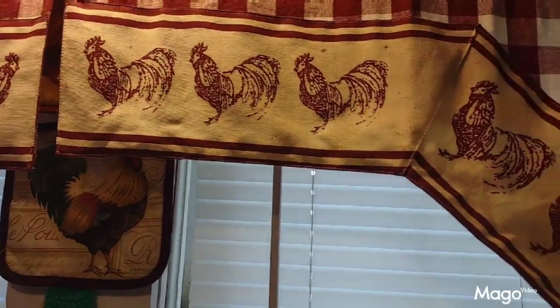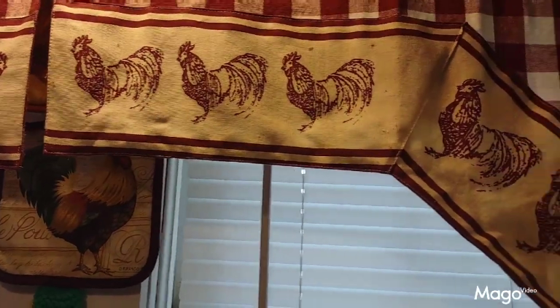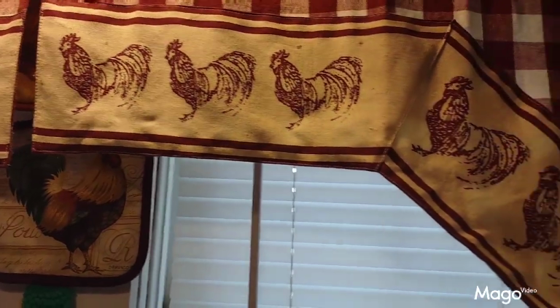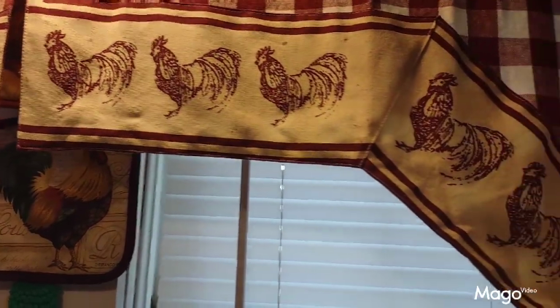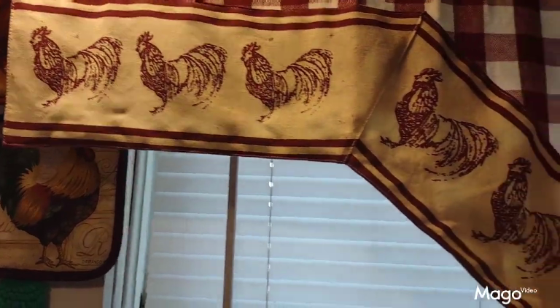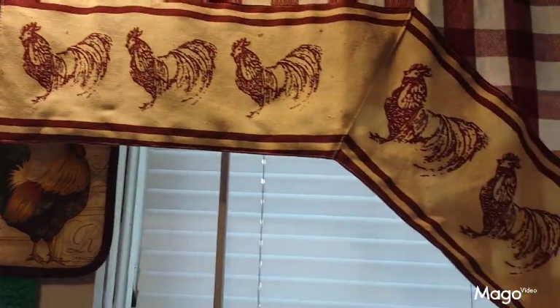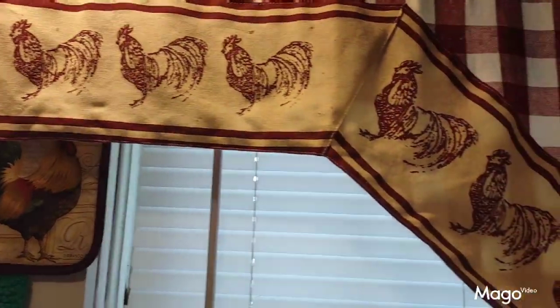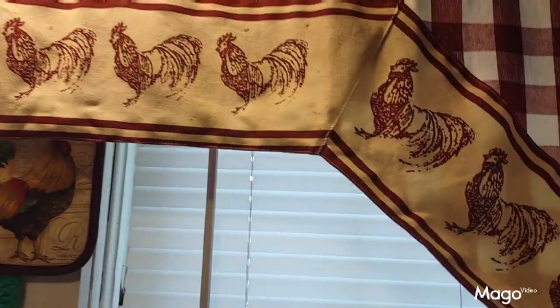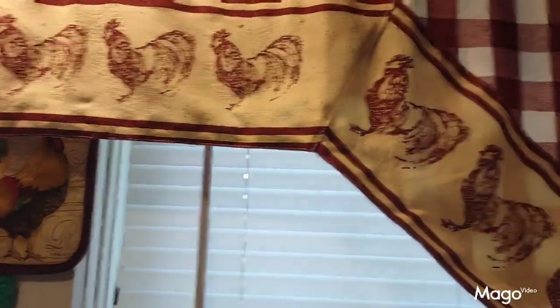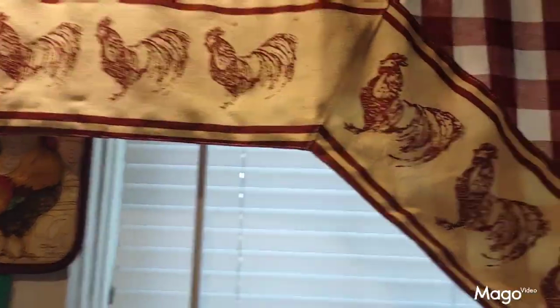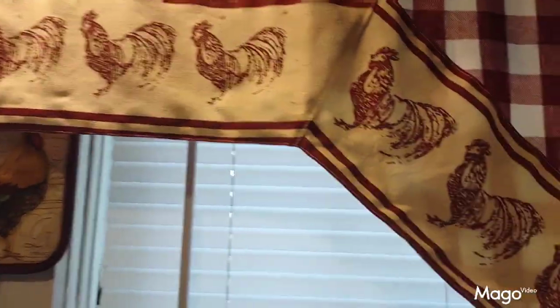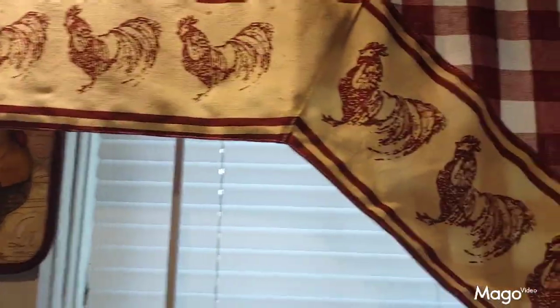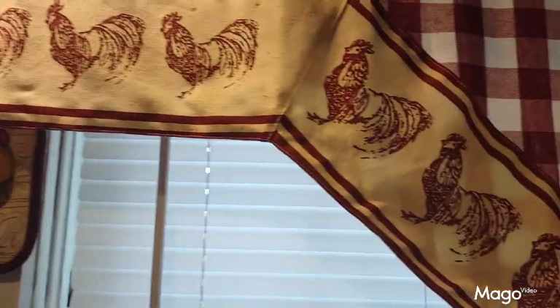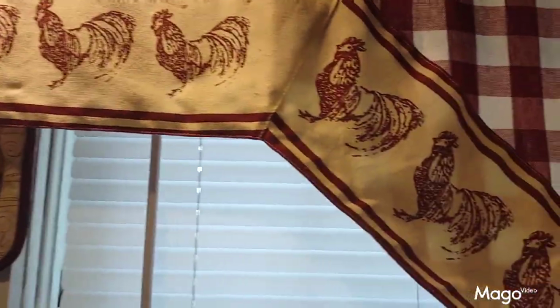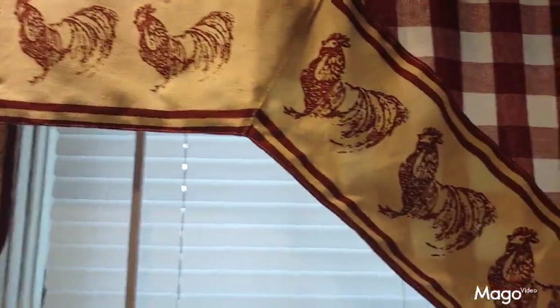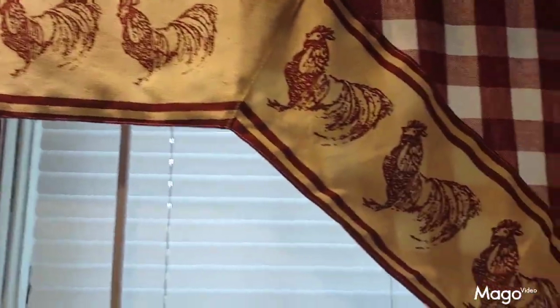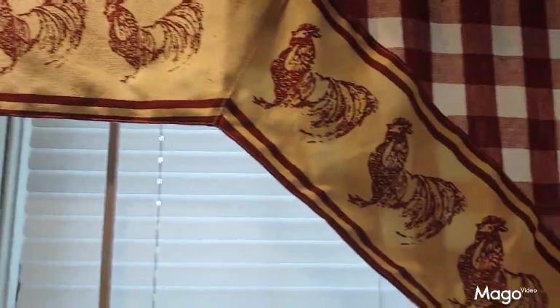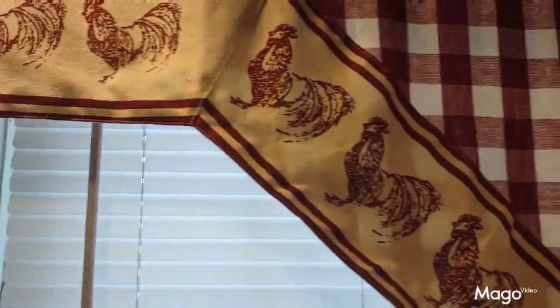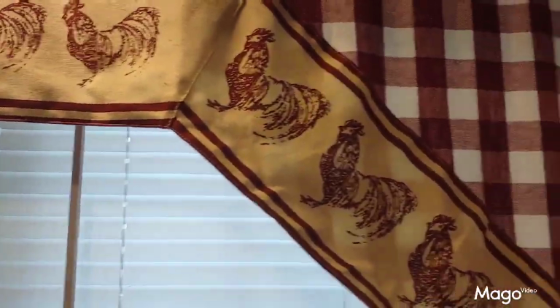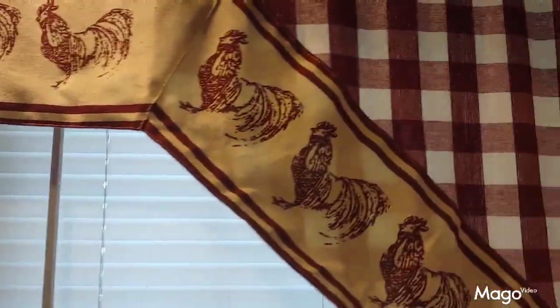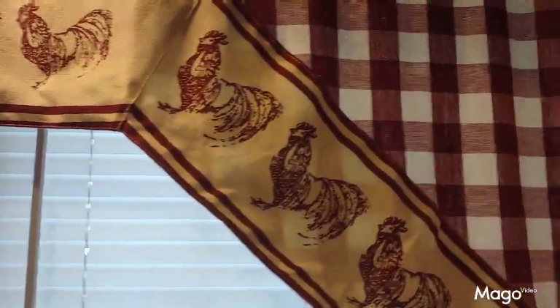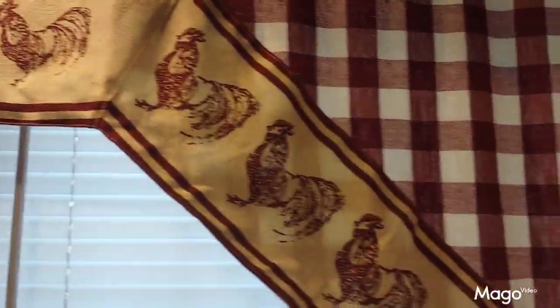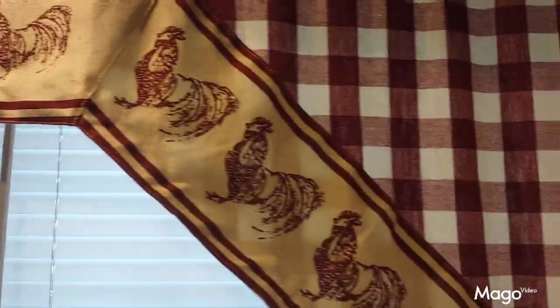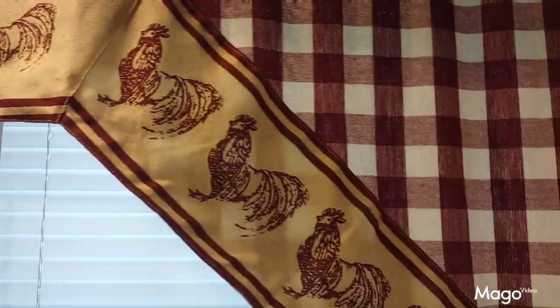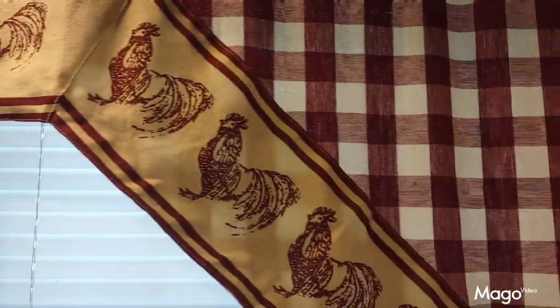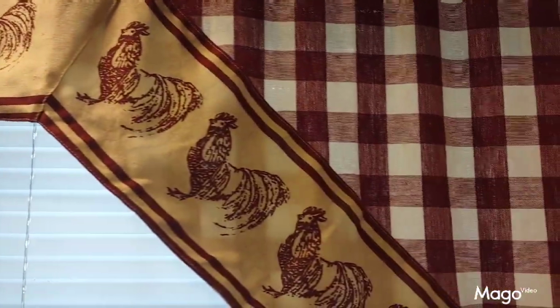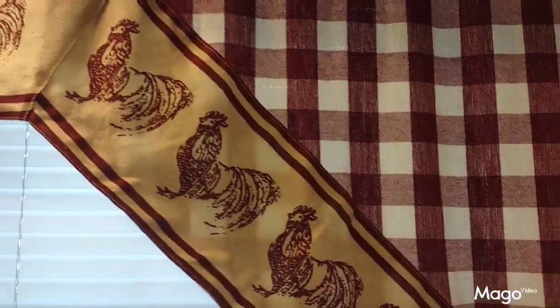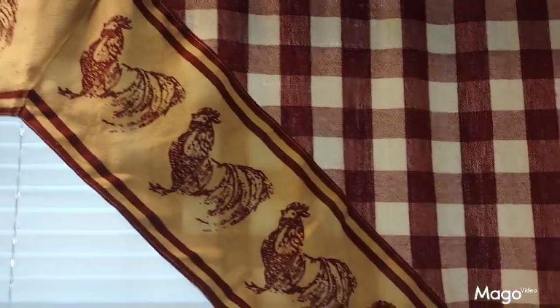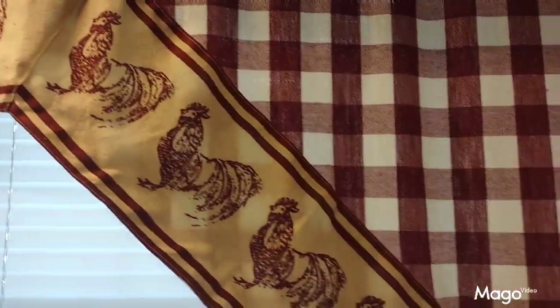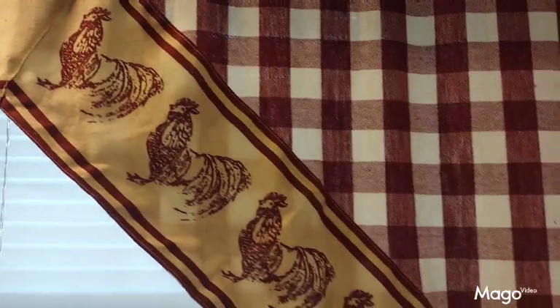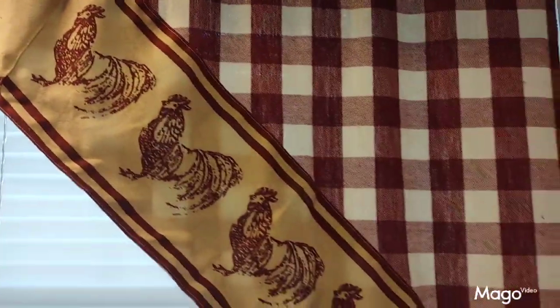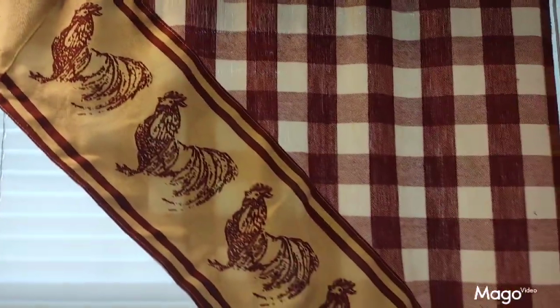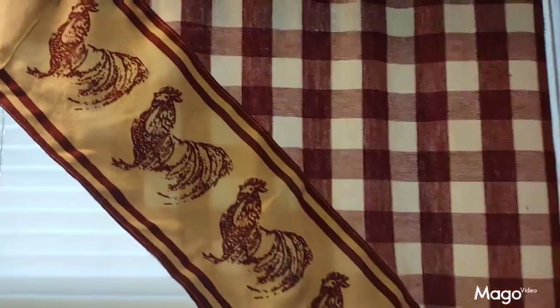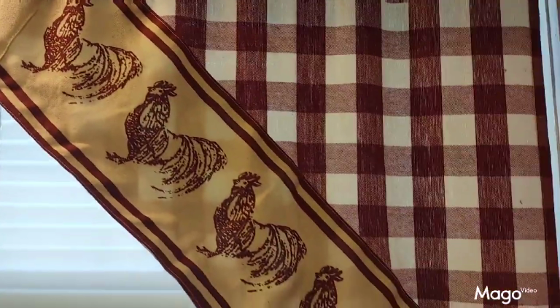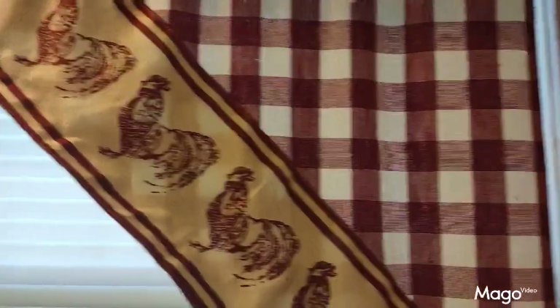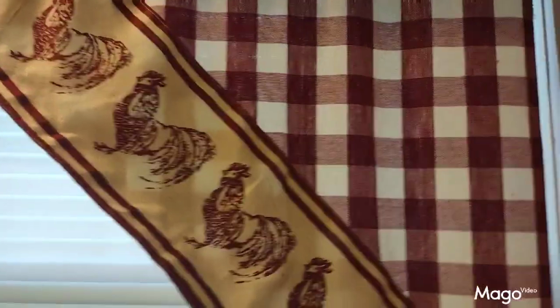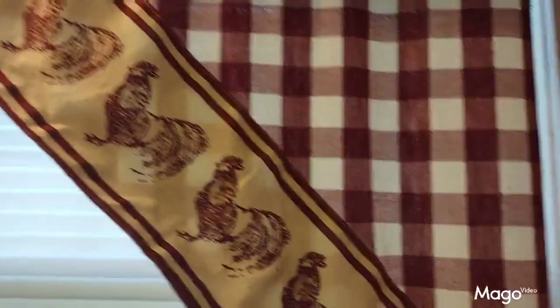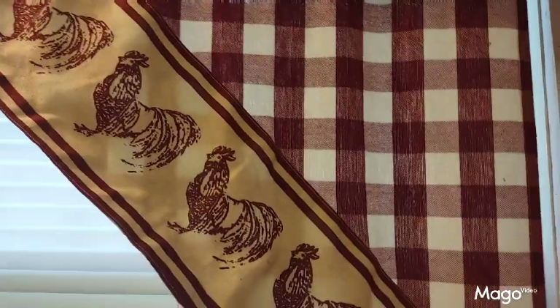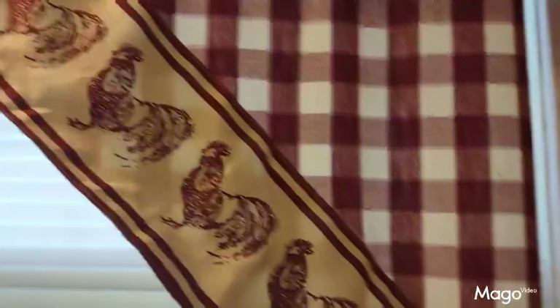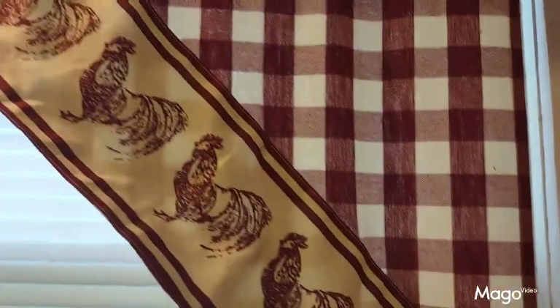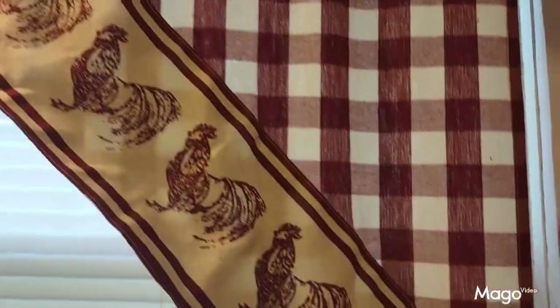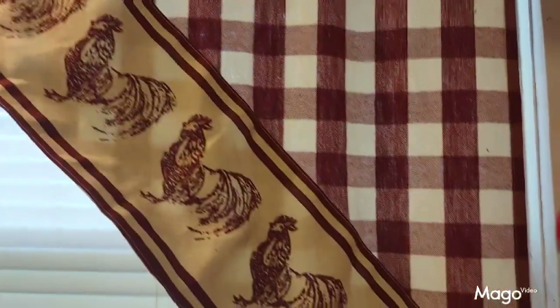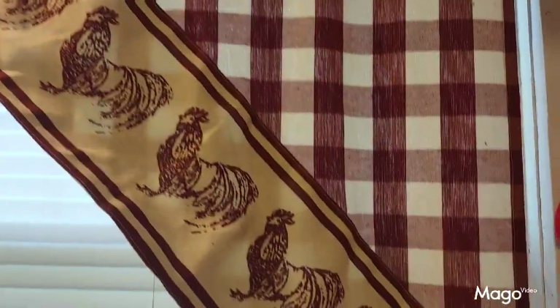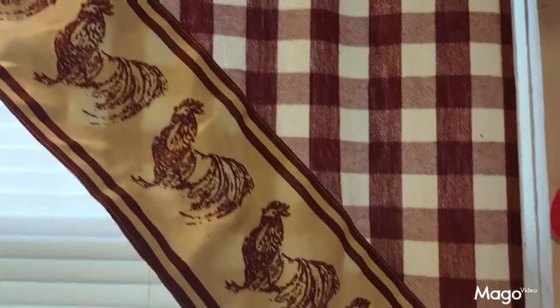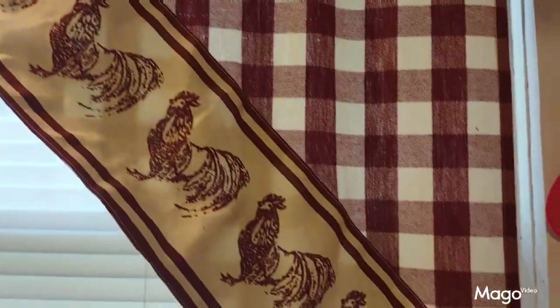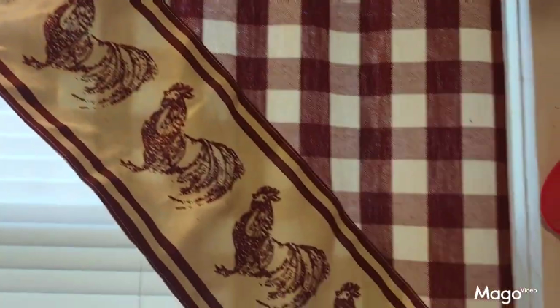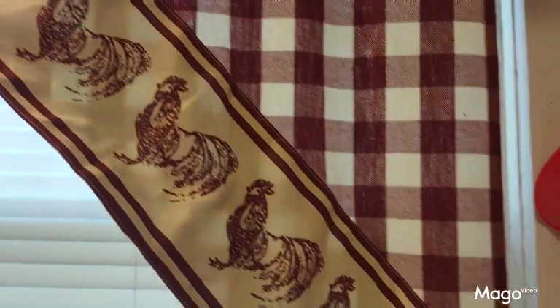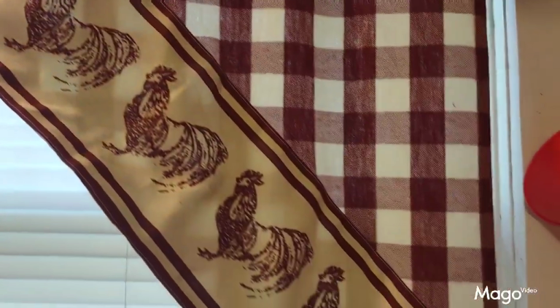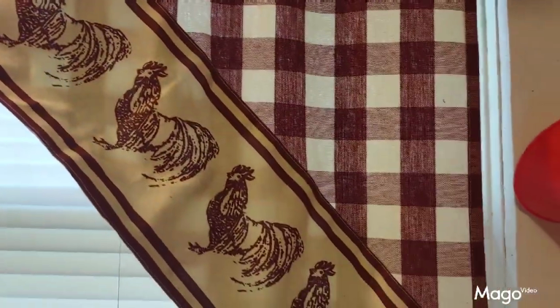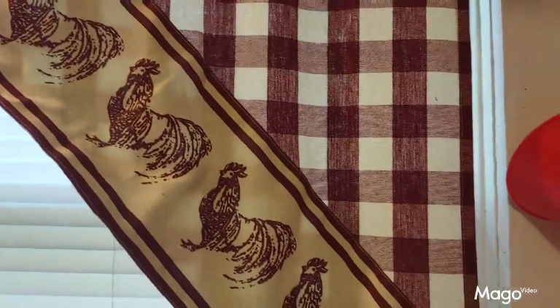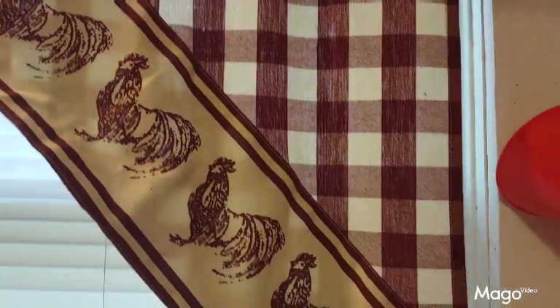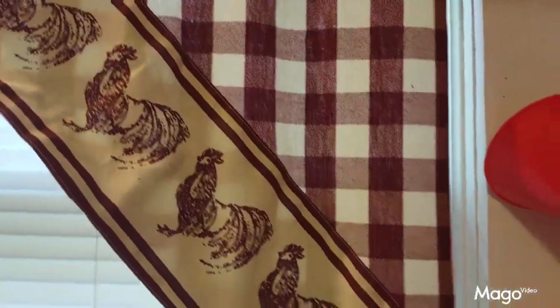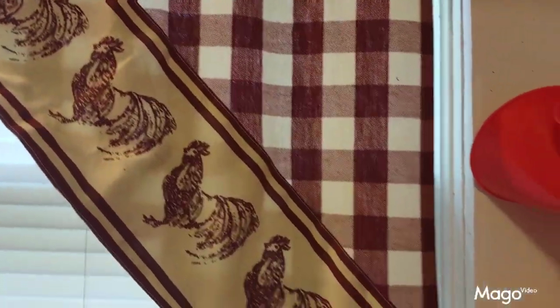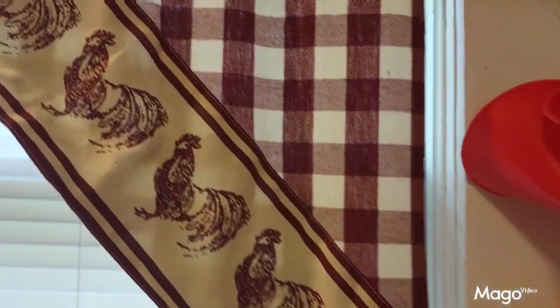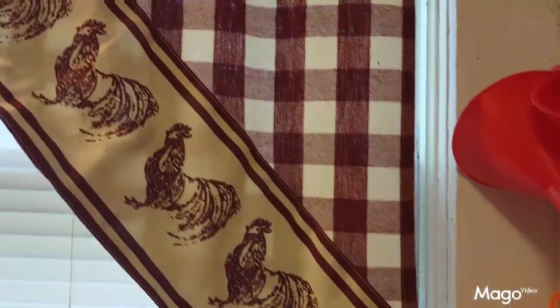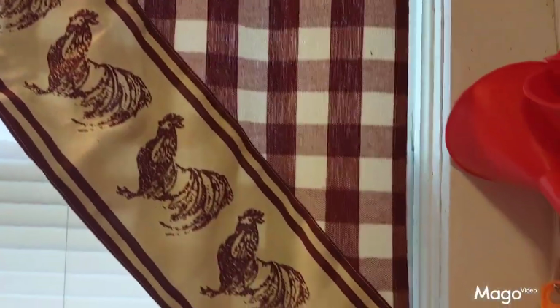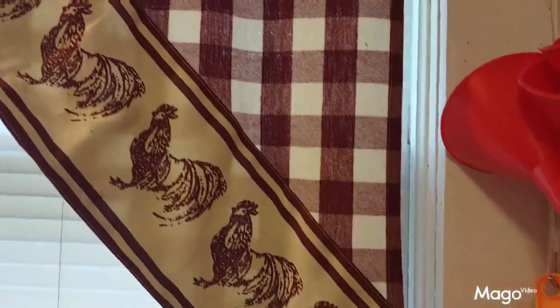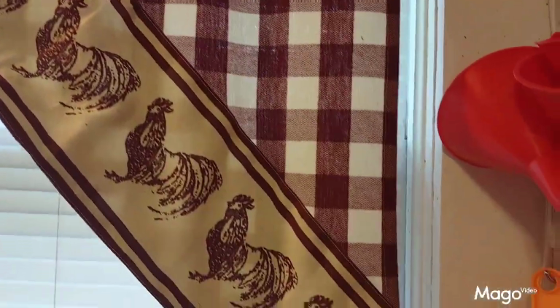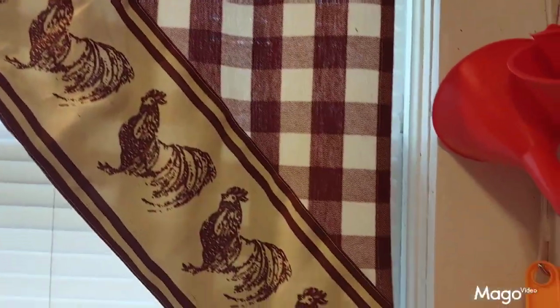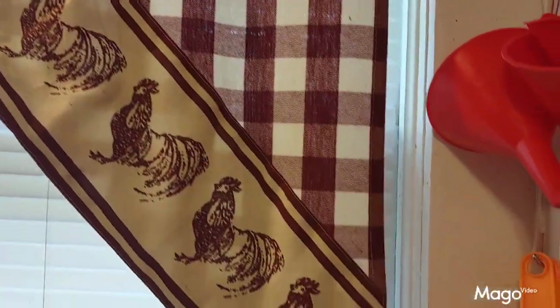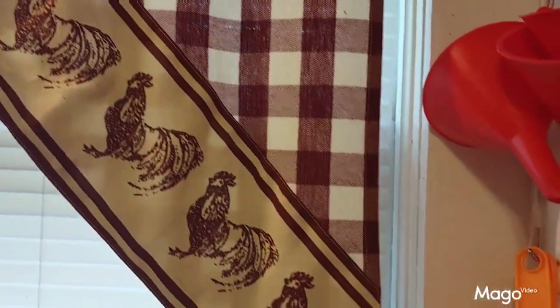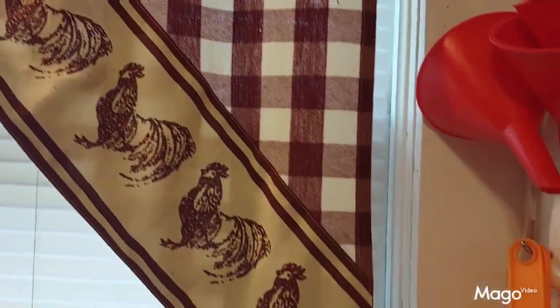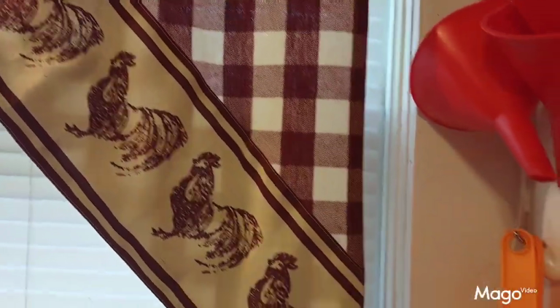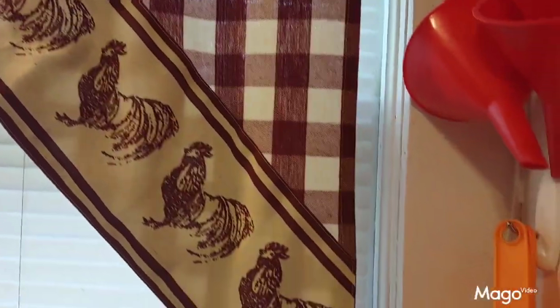Just study these really close. They have chickens on them because I love chickens in my kitchen. Come over here to this side and study them over here.